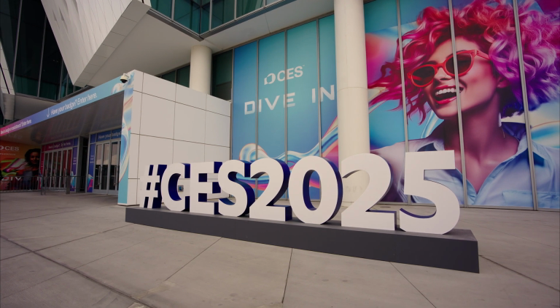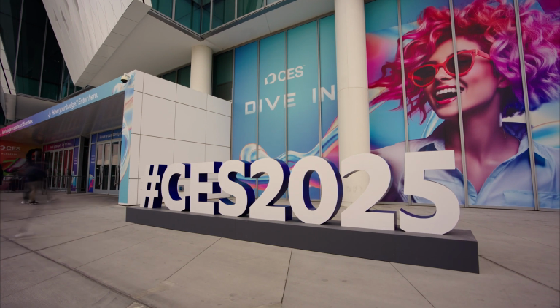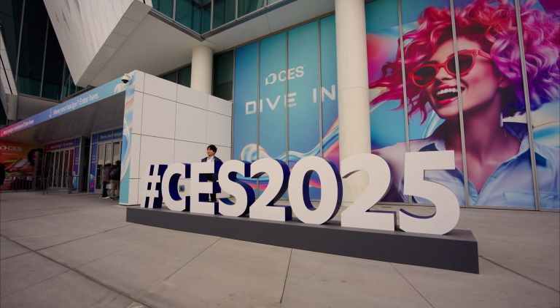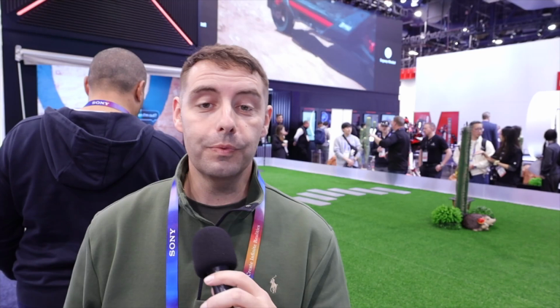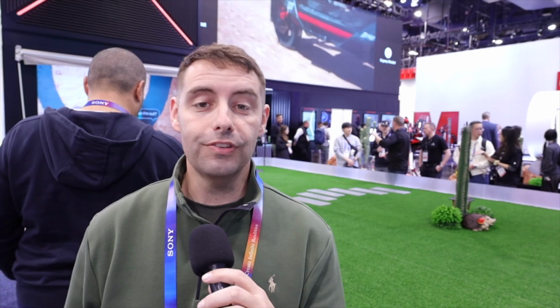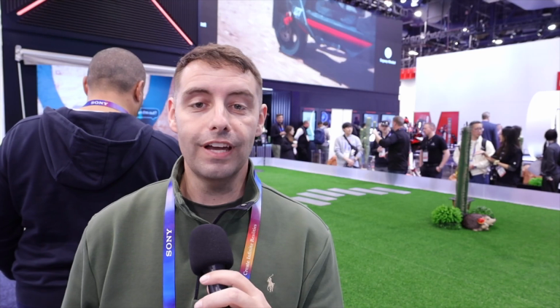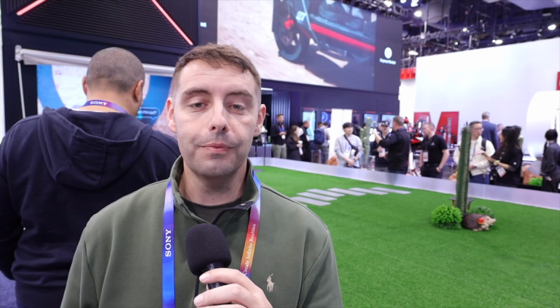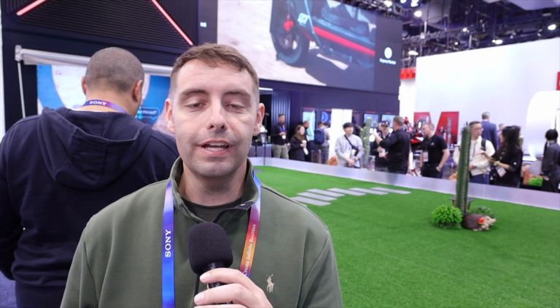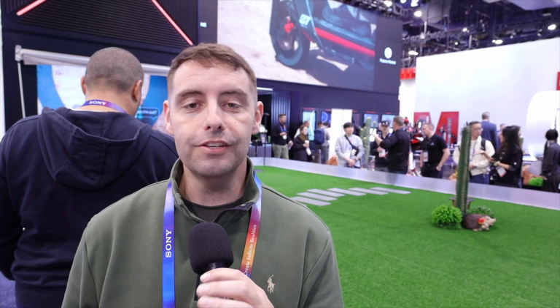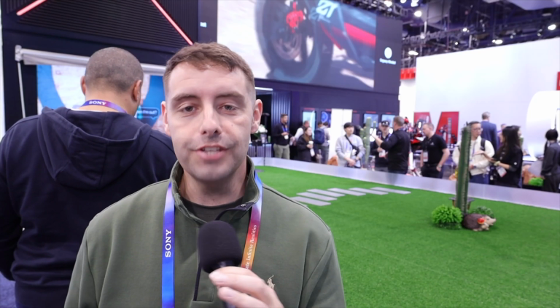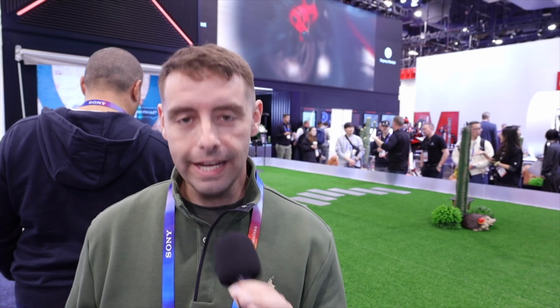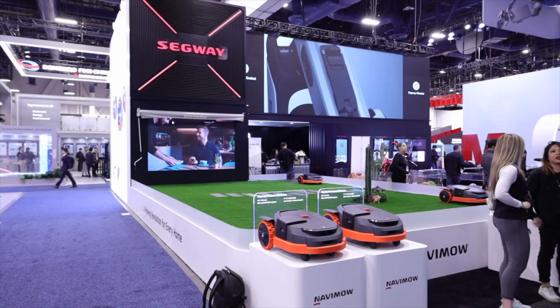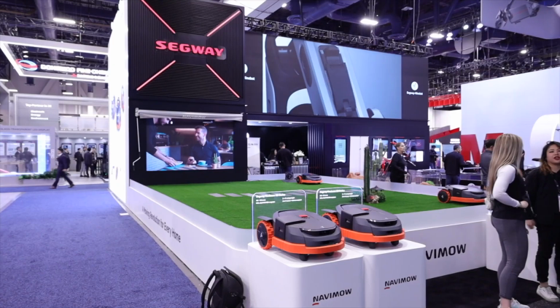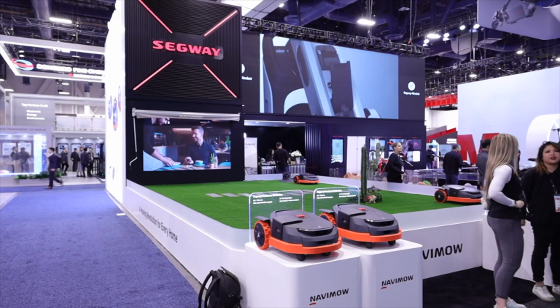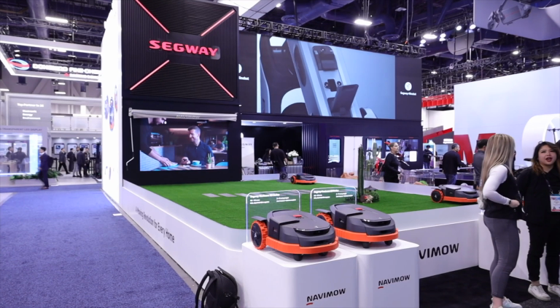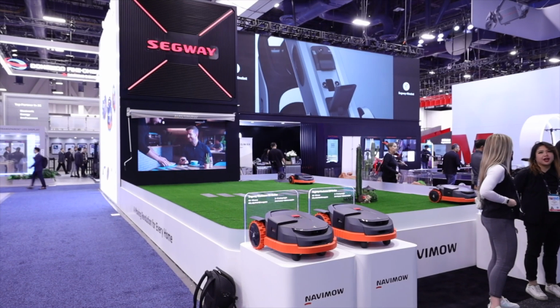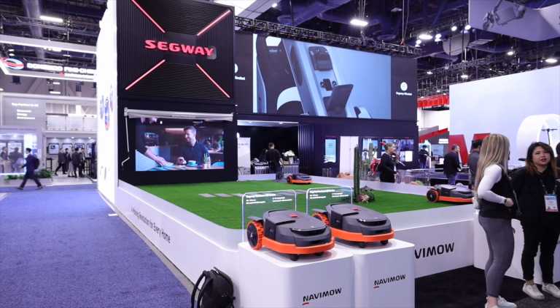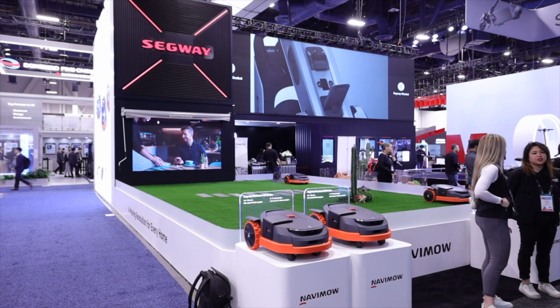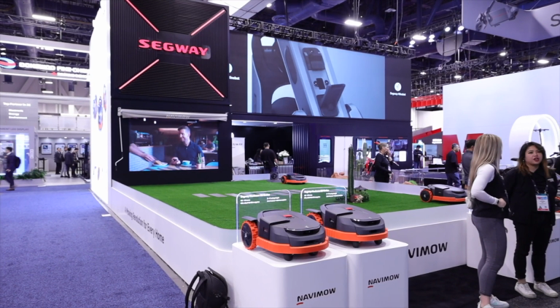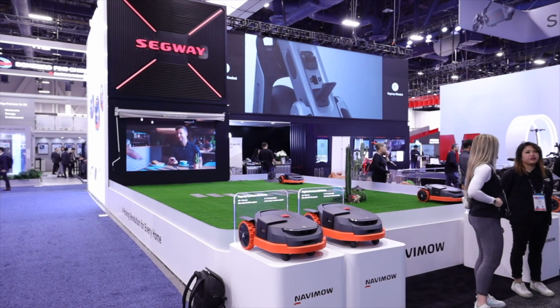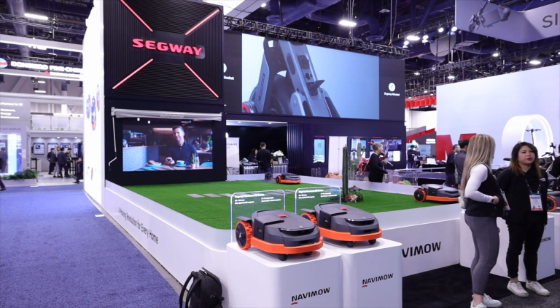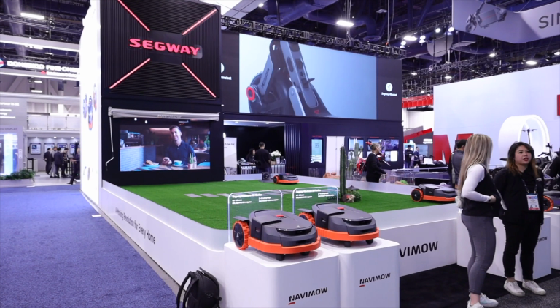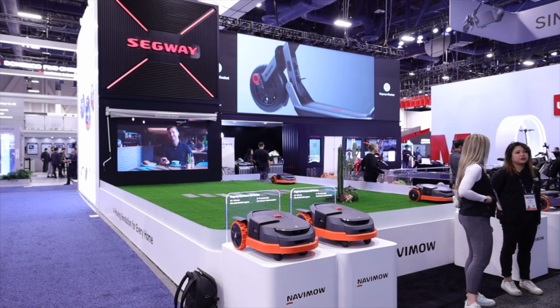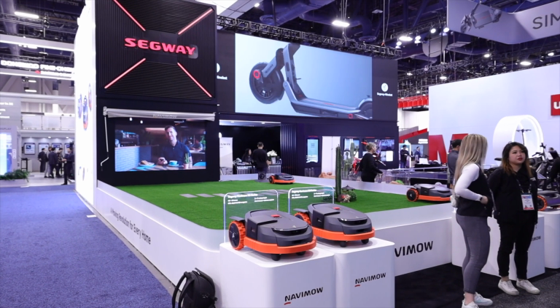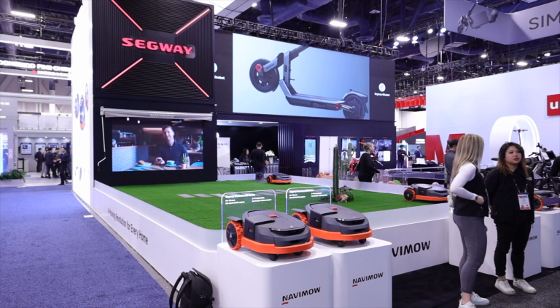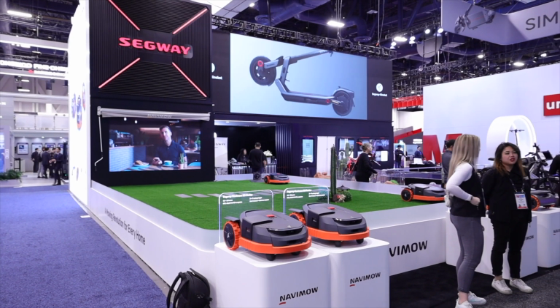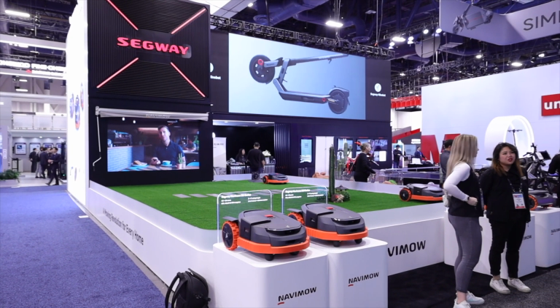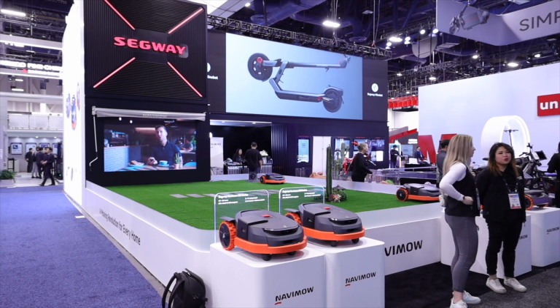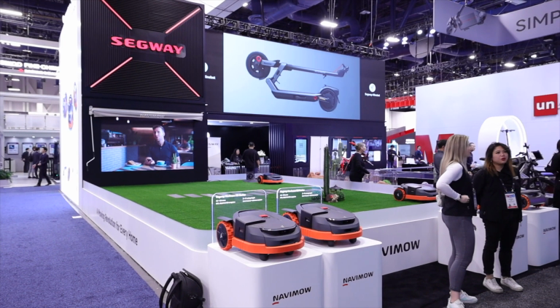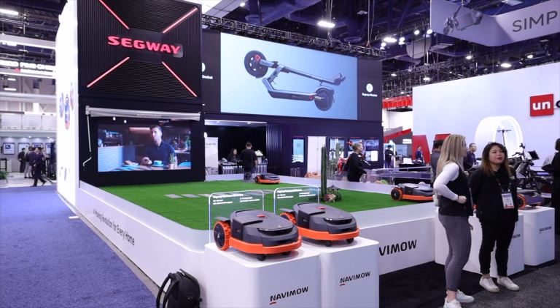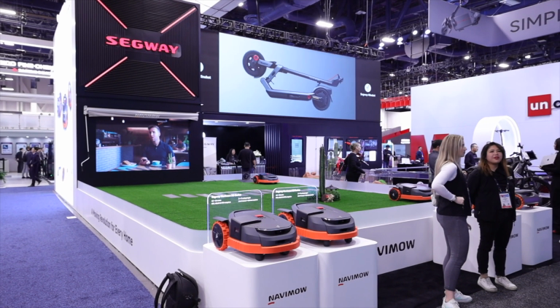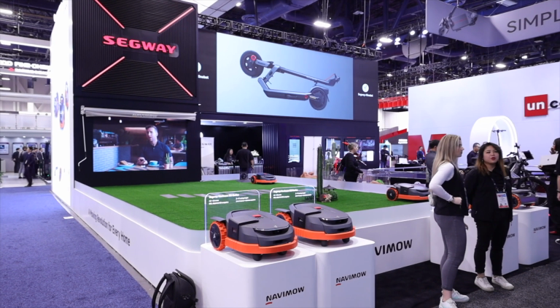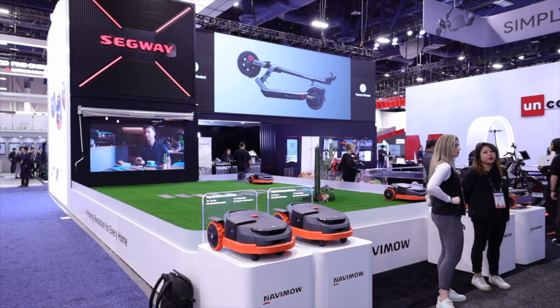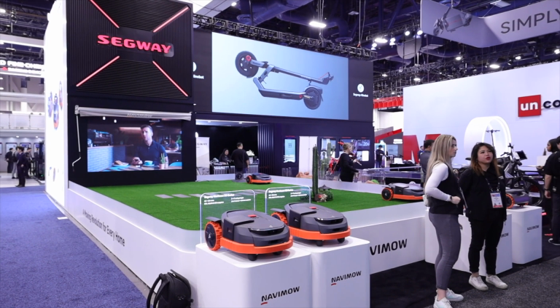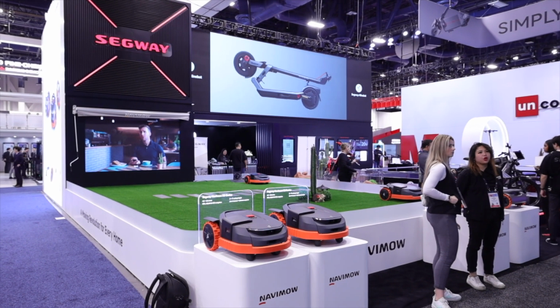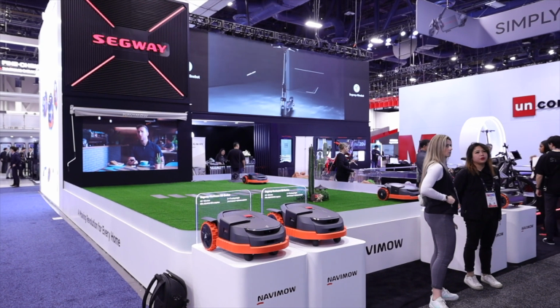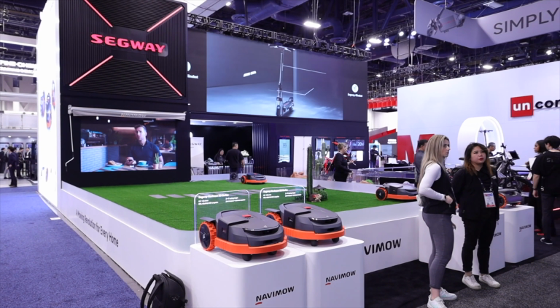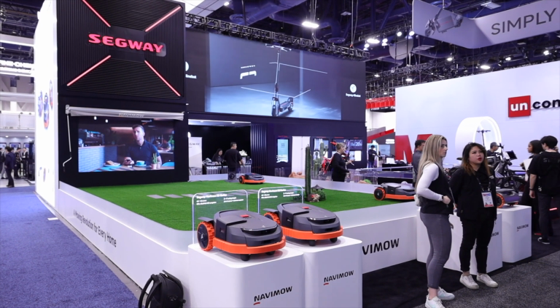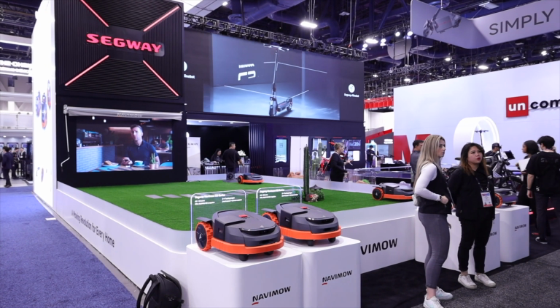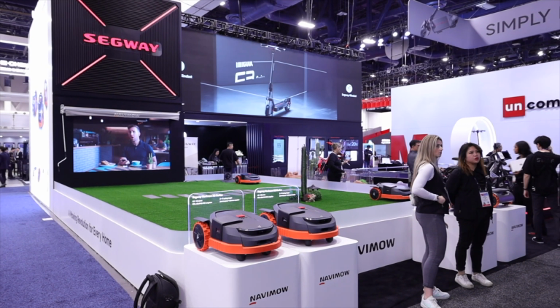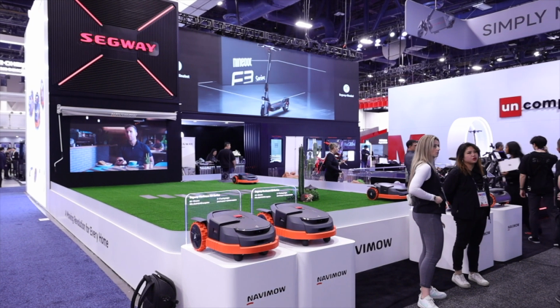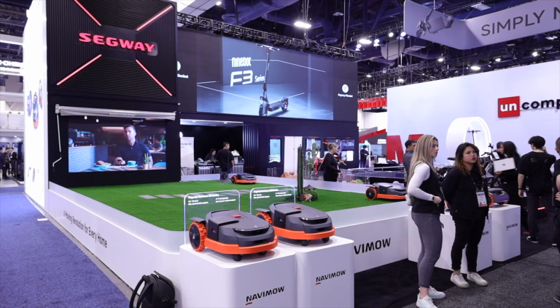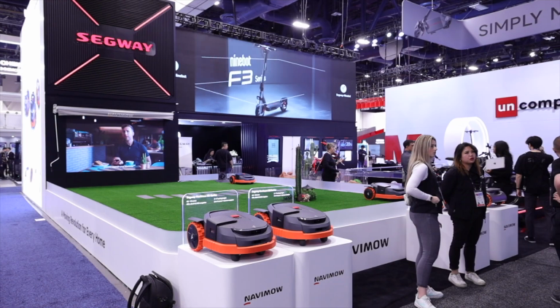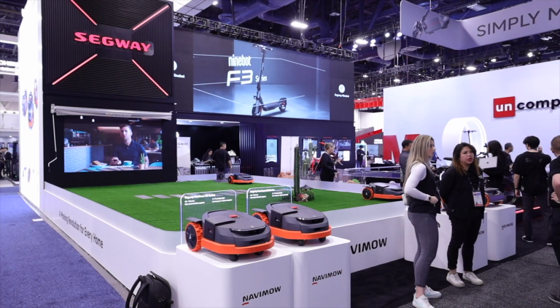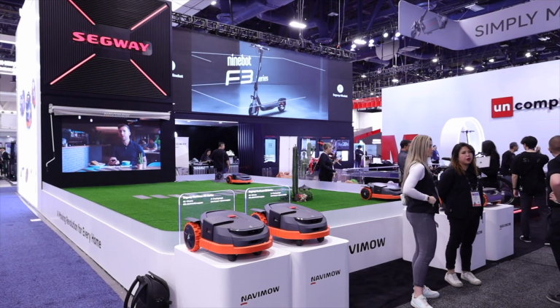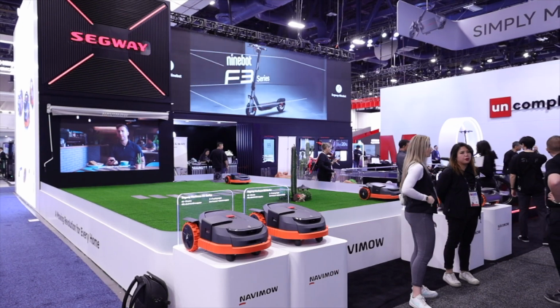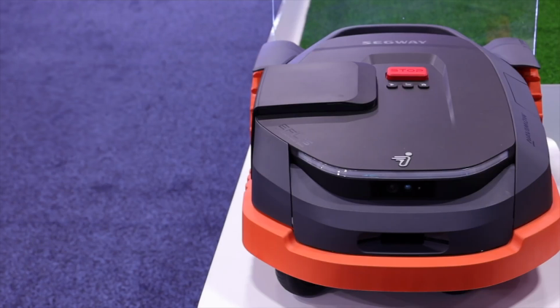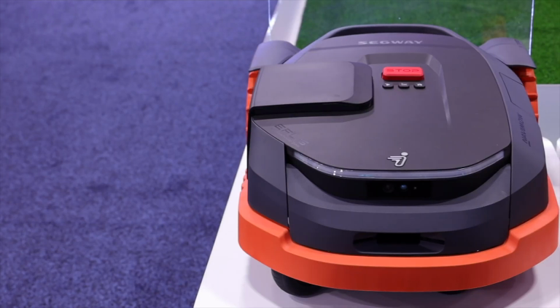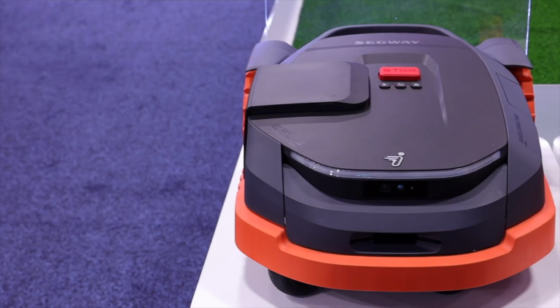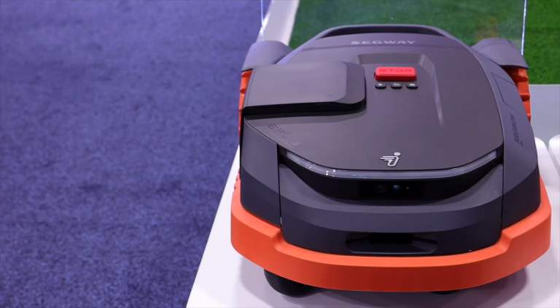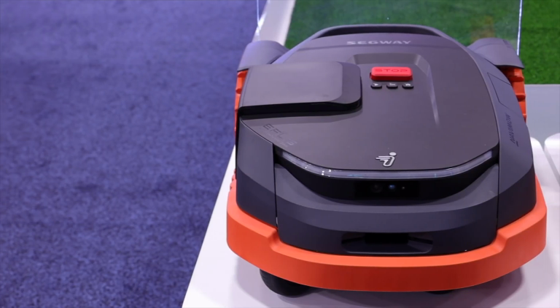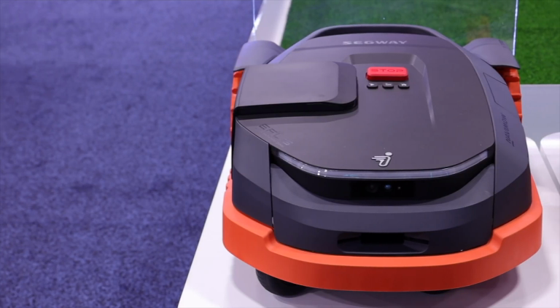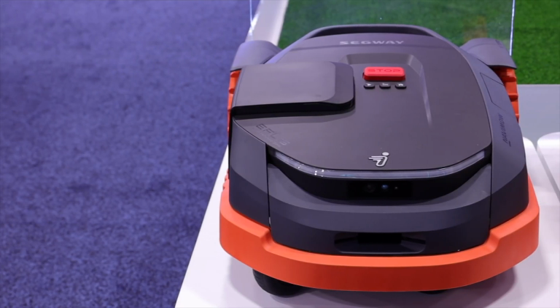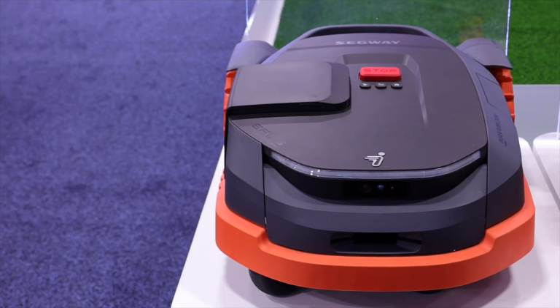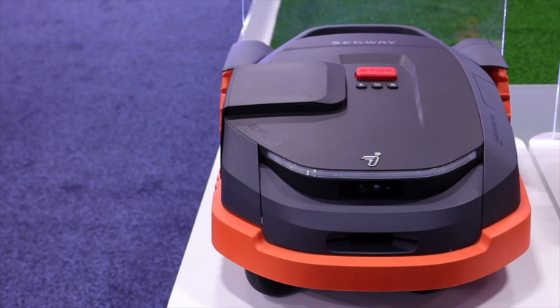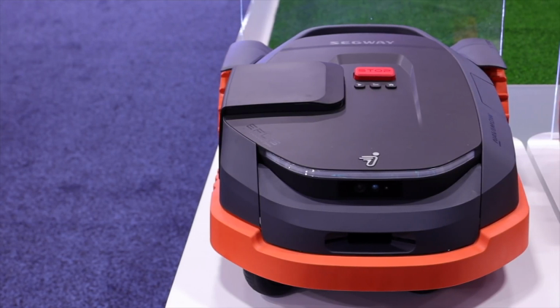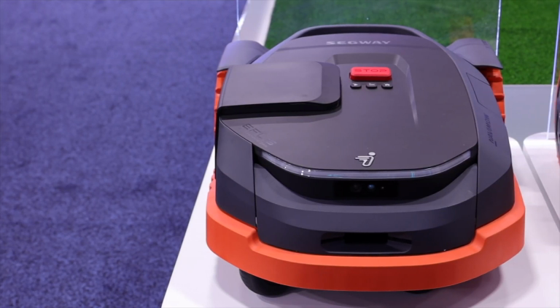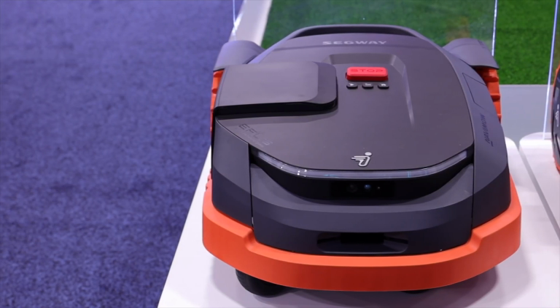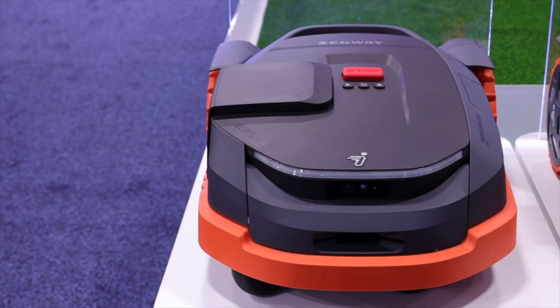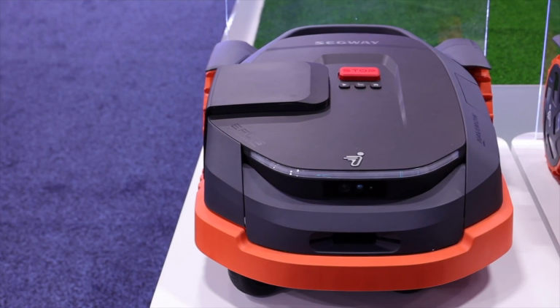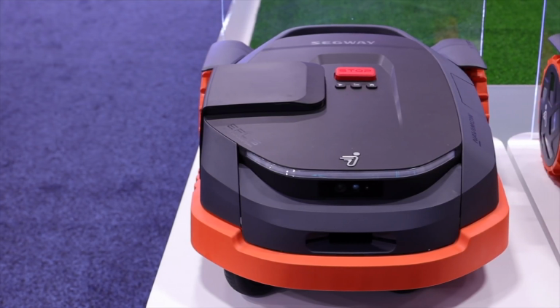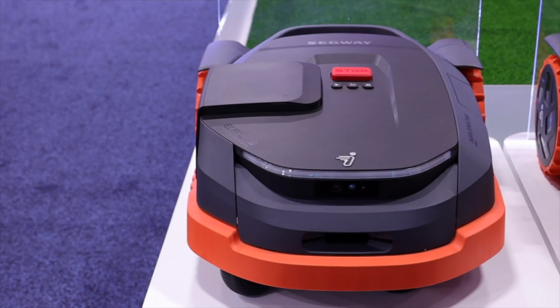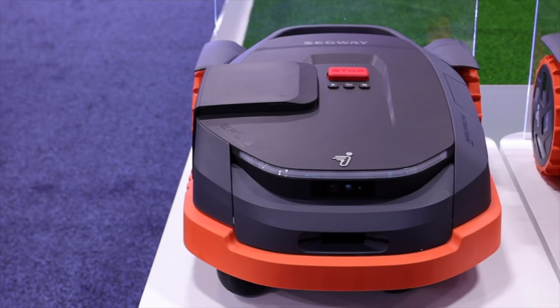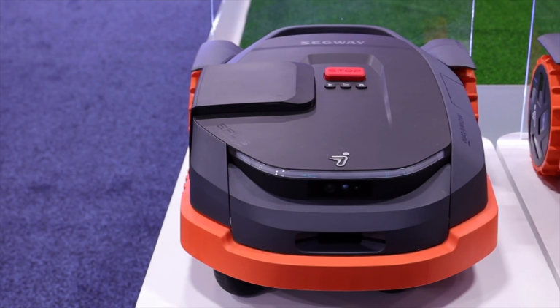I'm partnering with Segway to check out their booth here at CES. We're gonna take a look at the X3 series and the new Navi mower. Let's go ahead and get started.